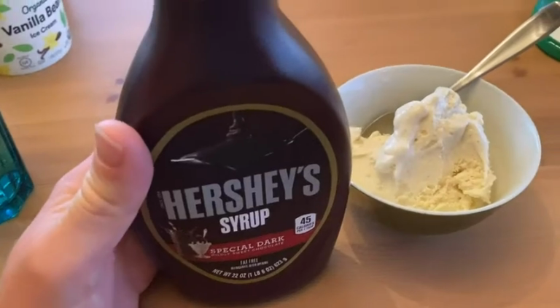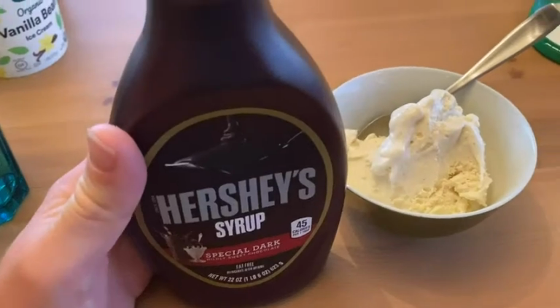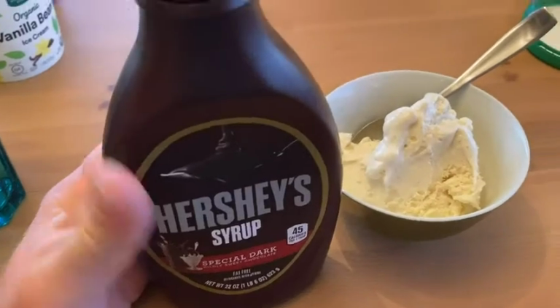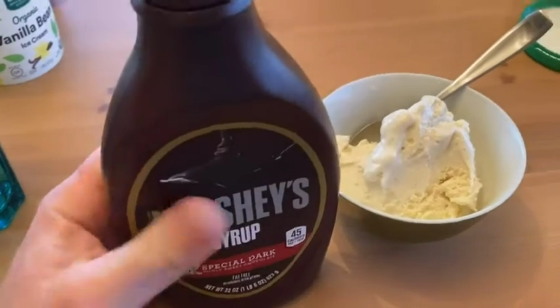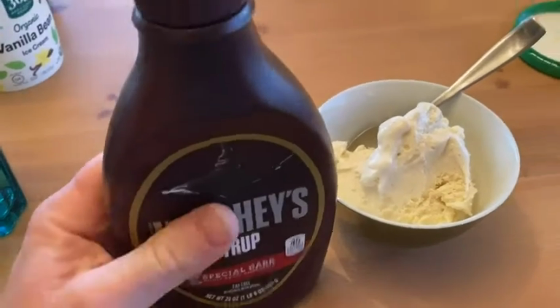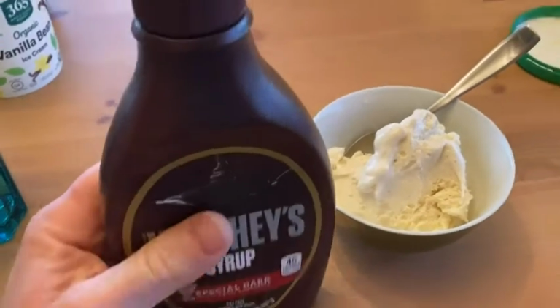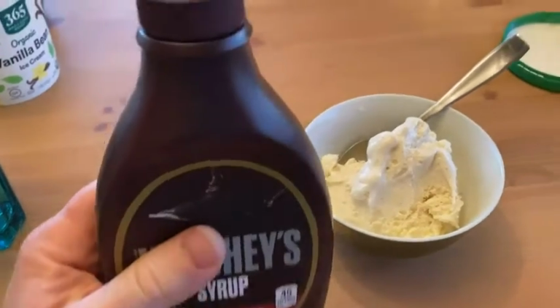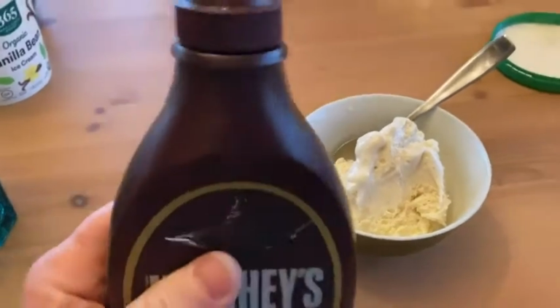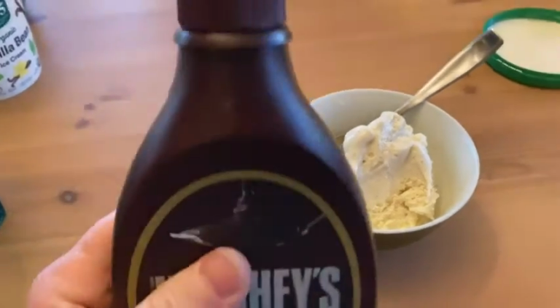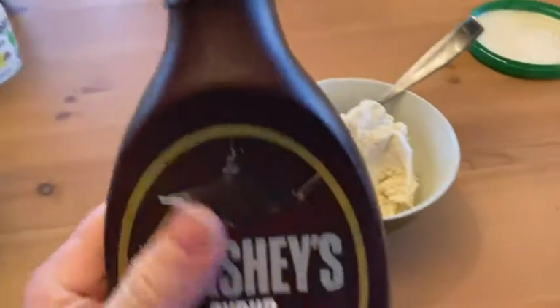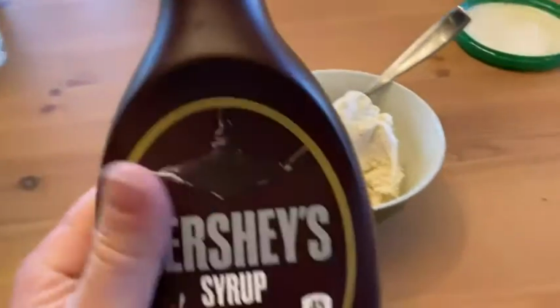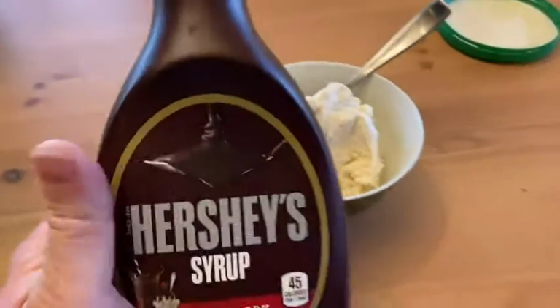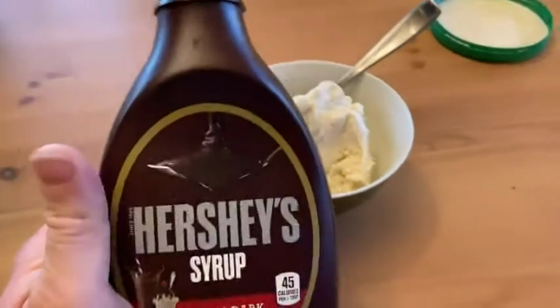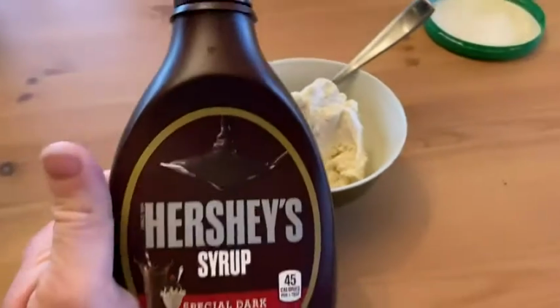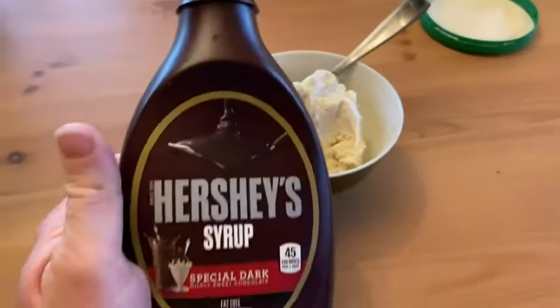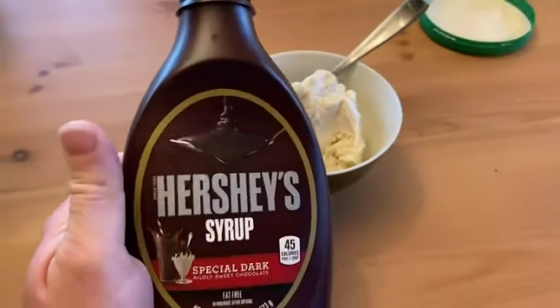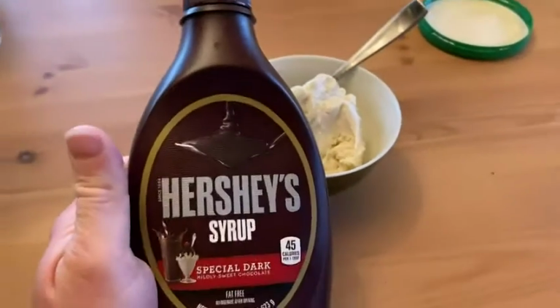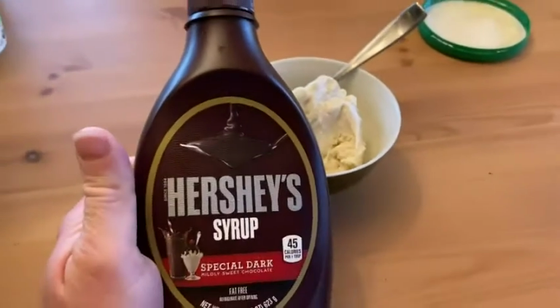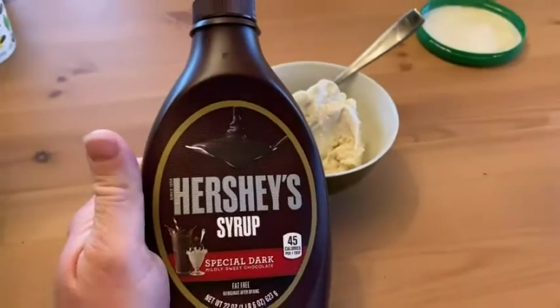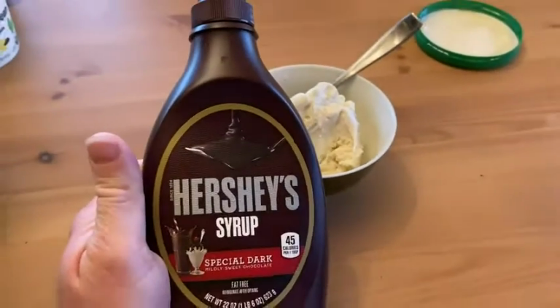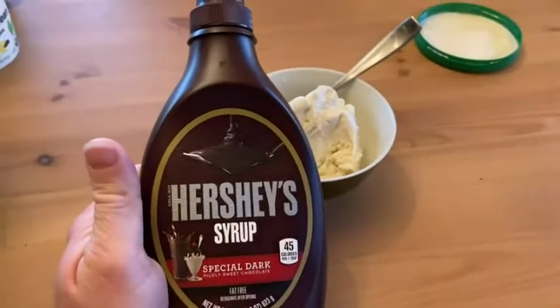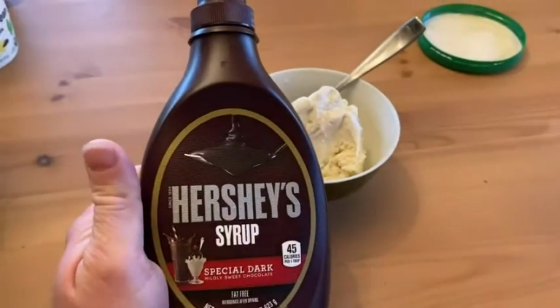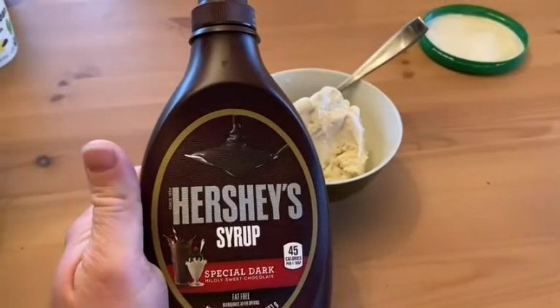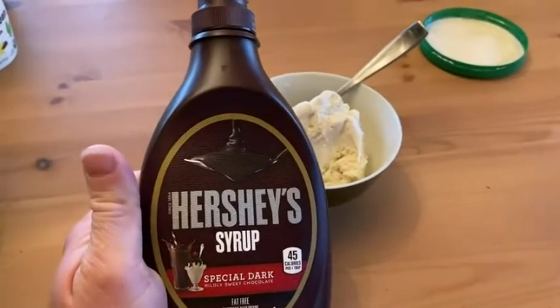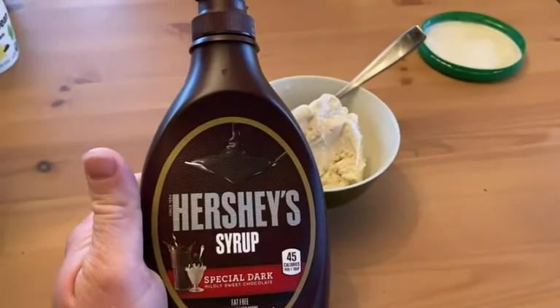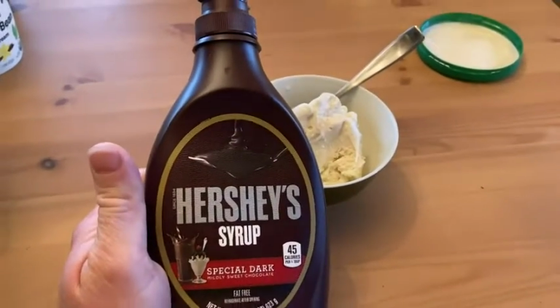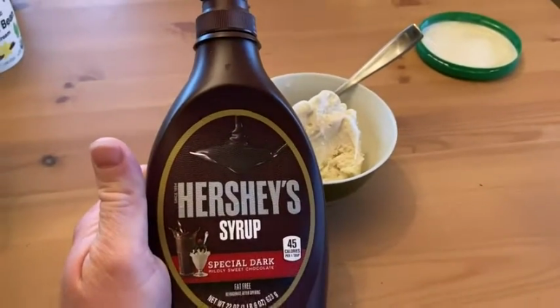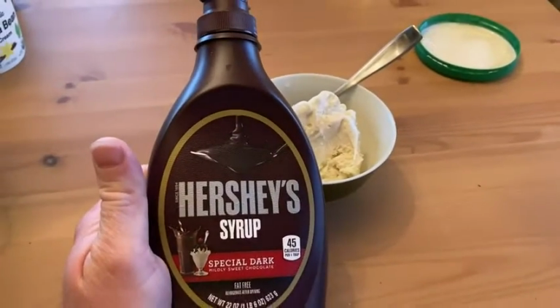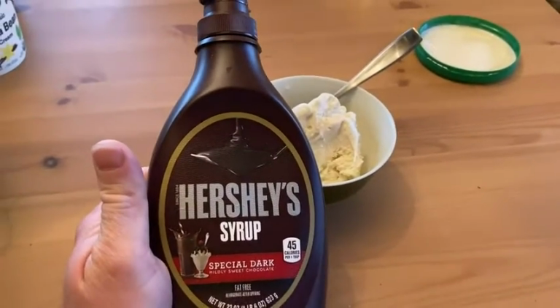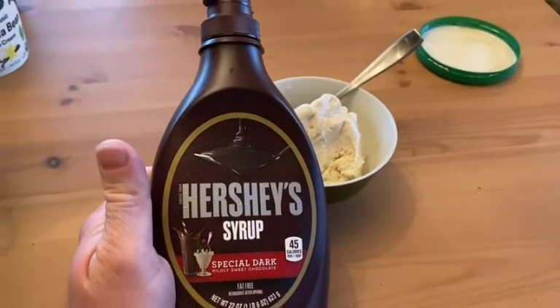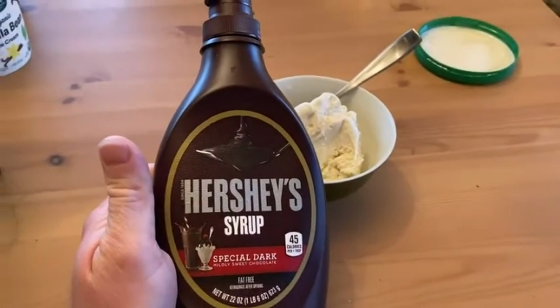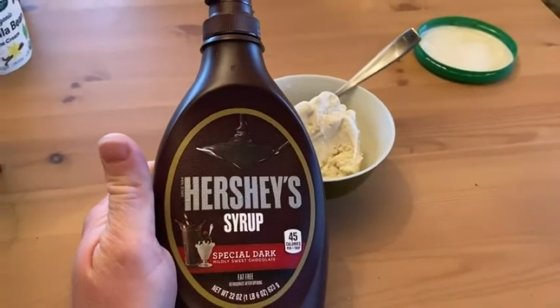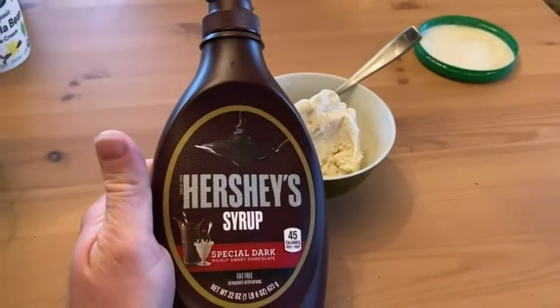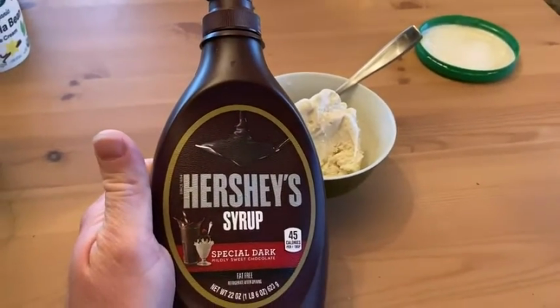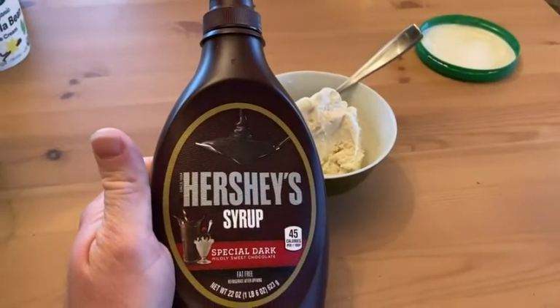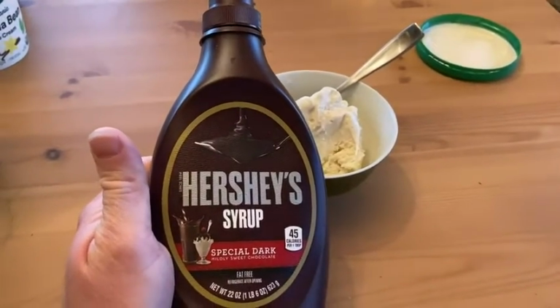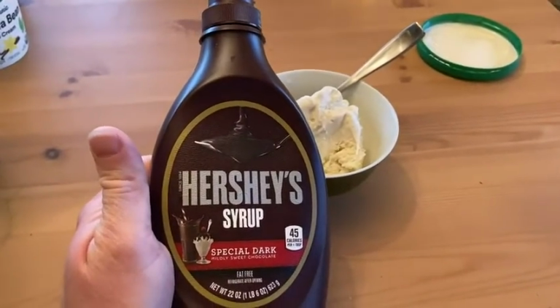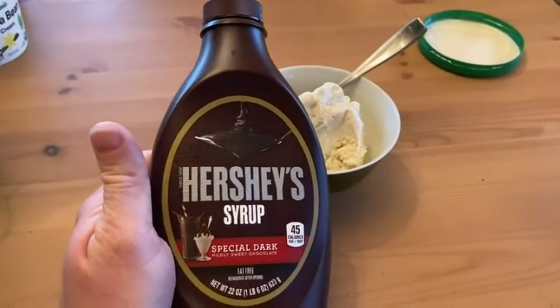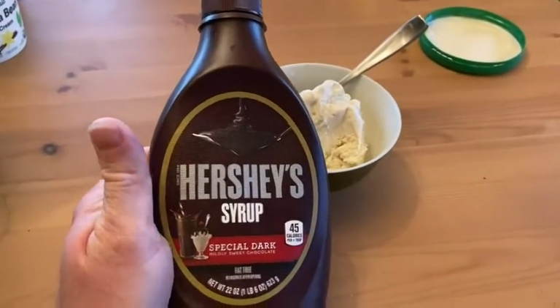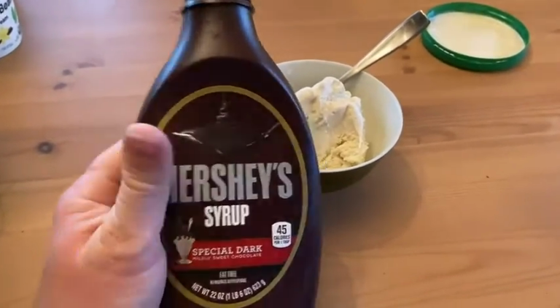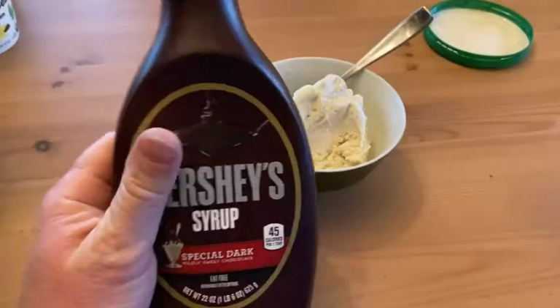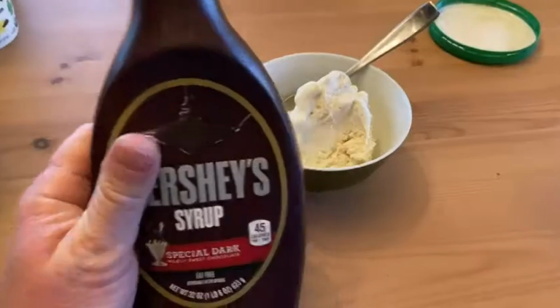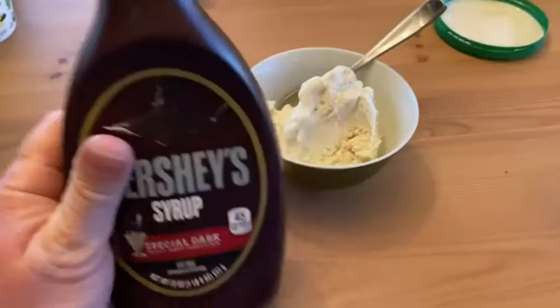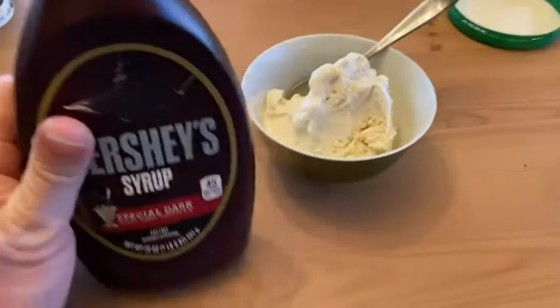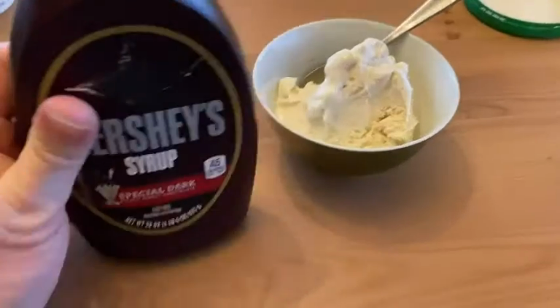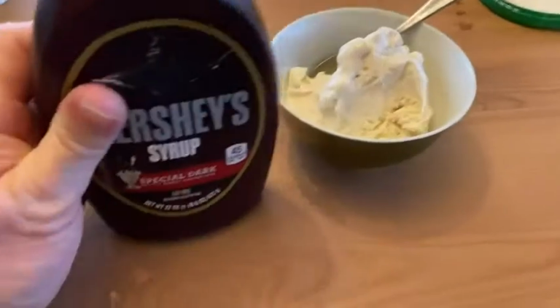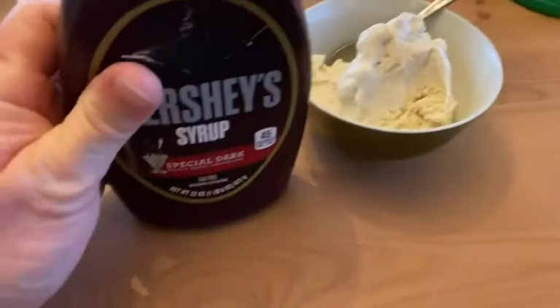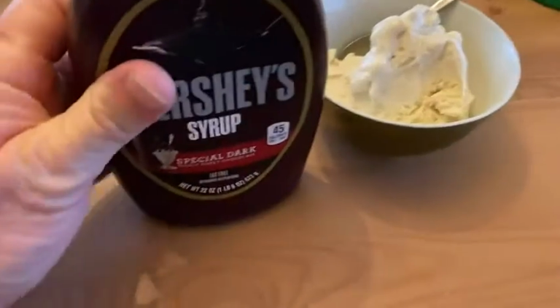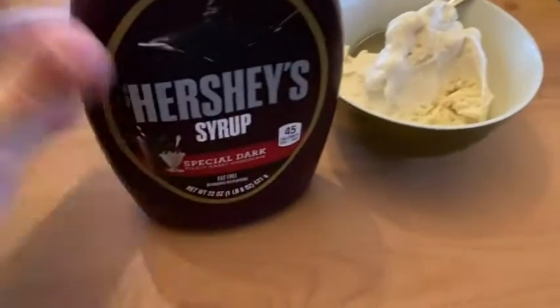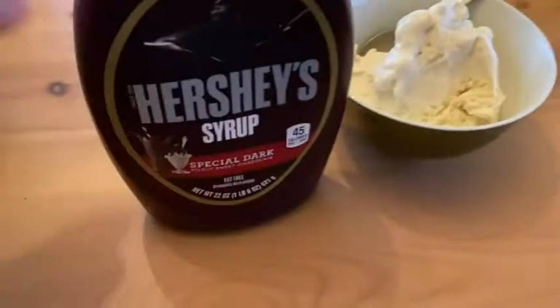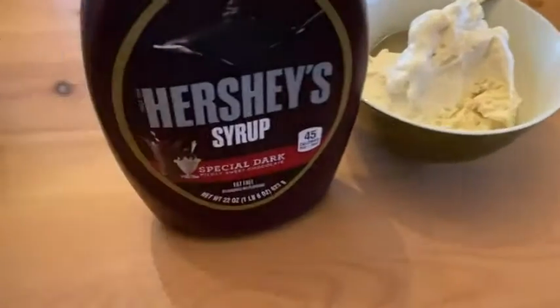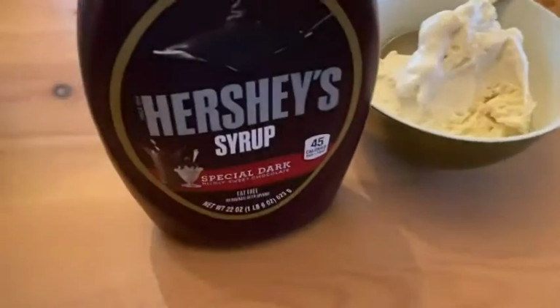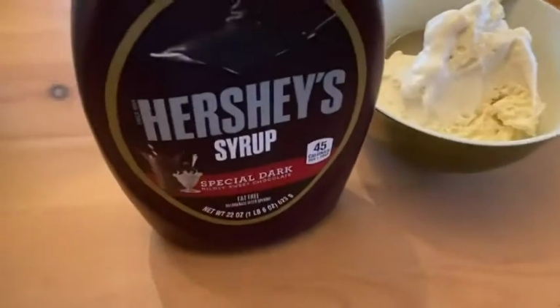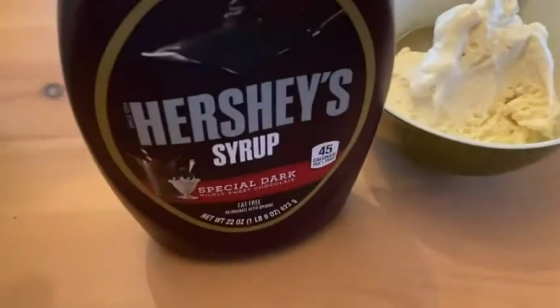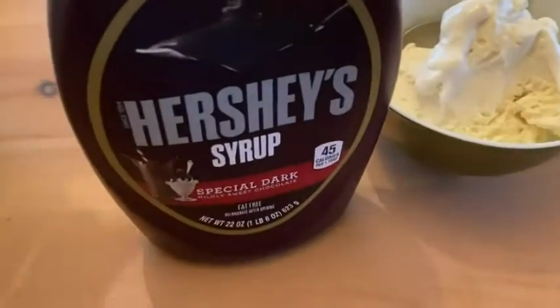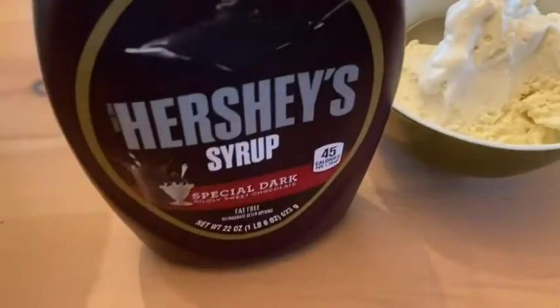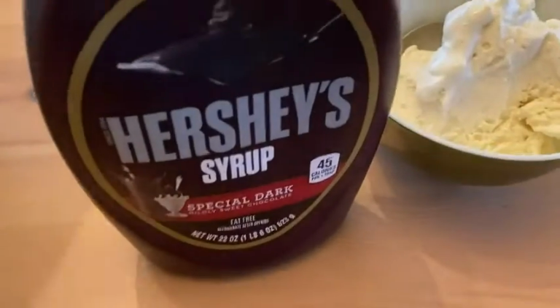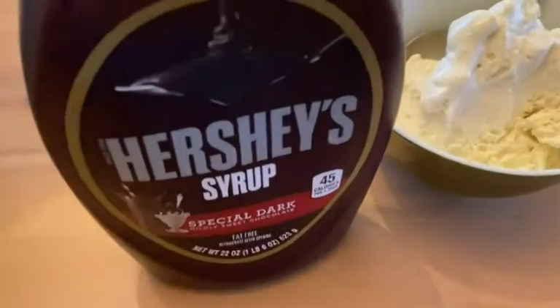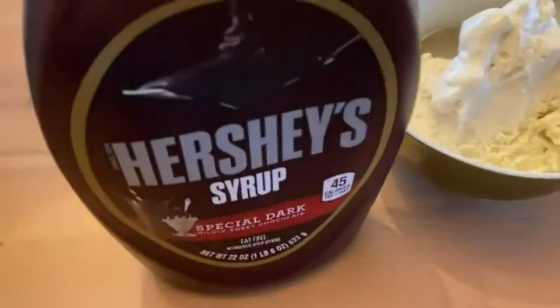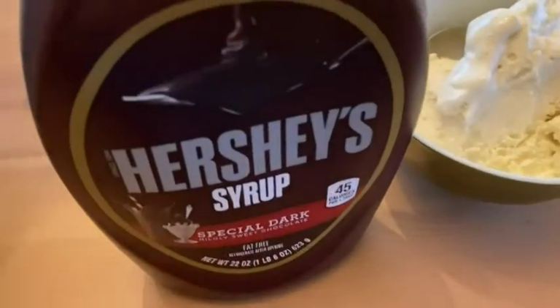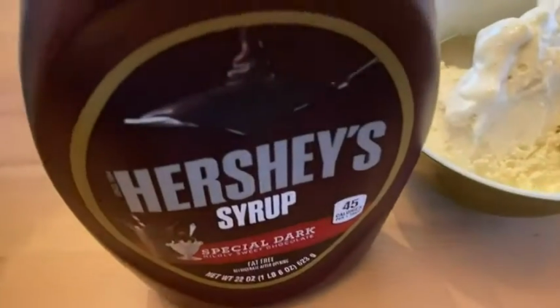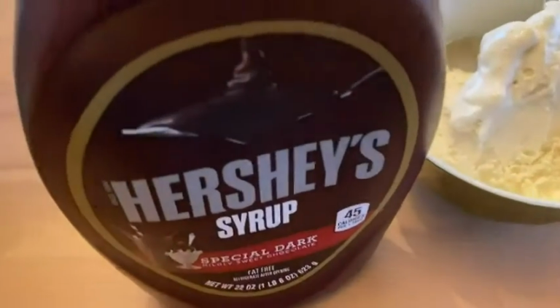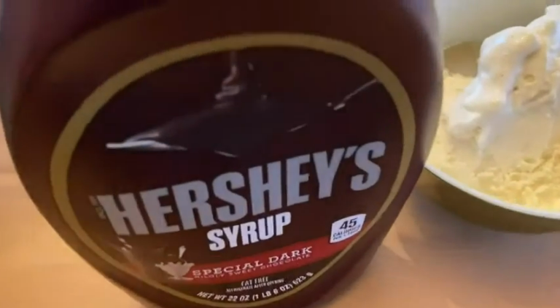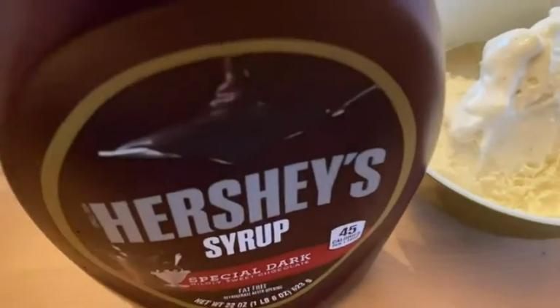Hello, this is Hershey's Special Dark Syrup, chocolate syrup. This is really good stuff.